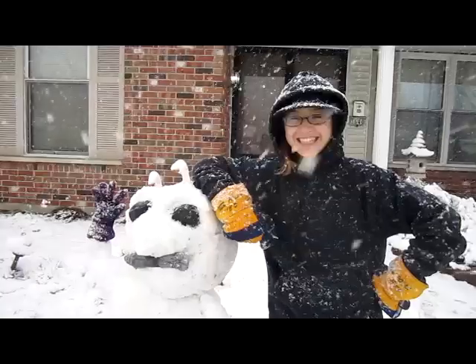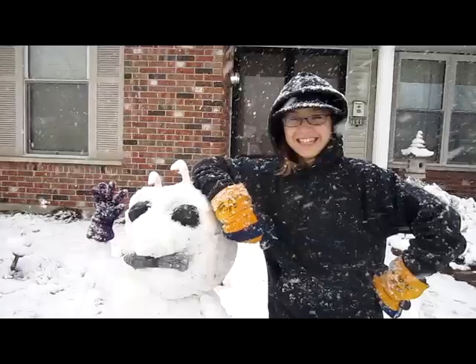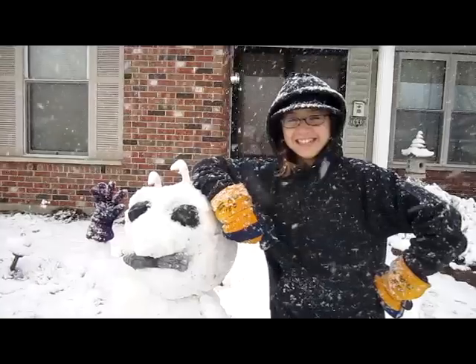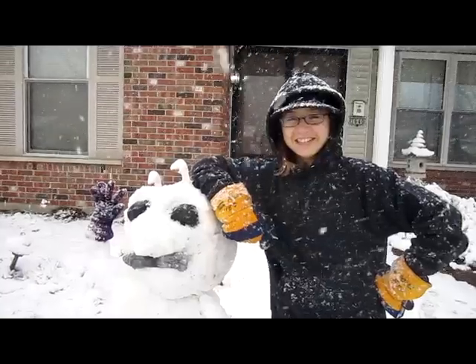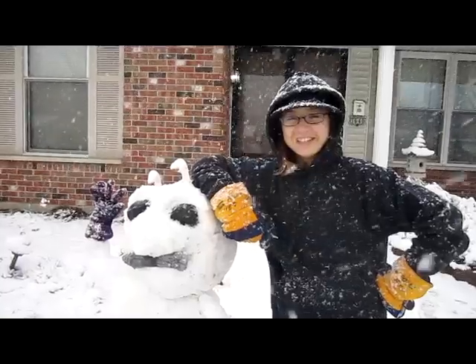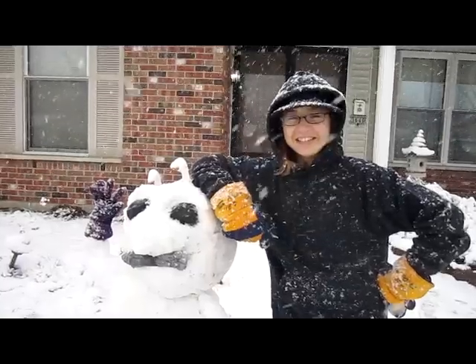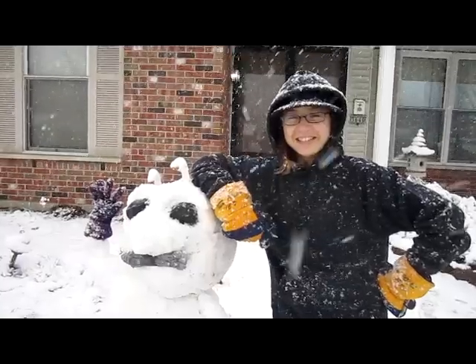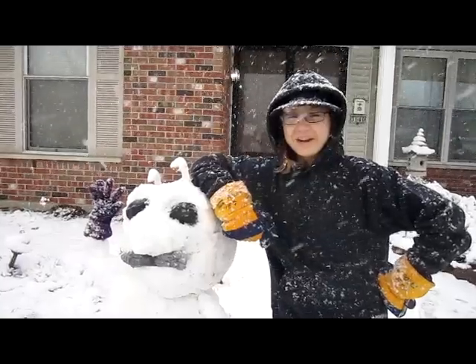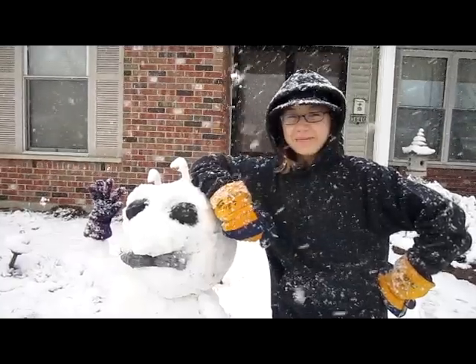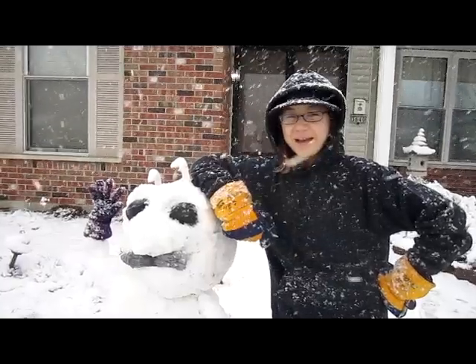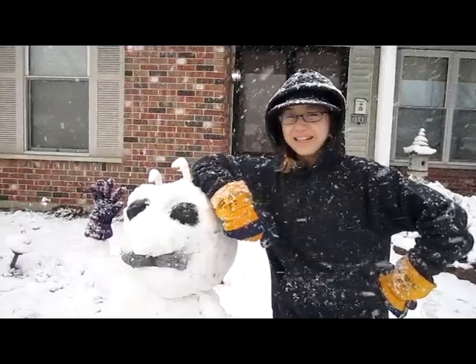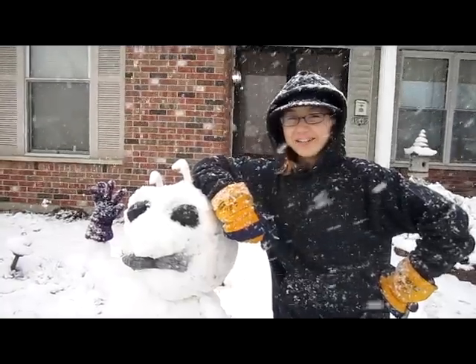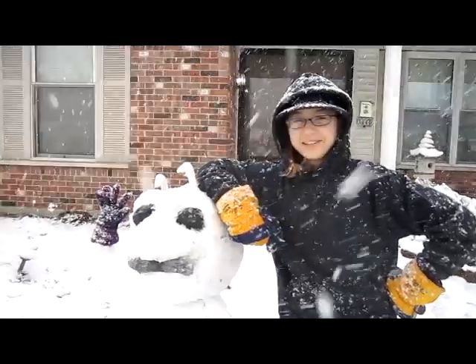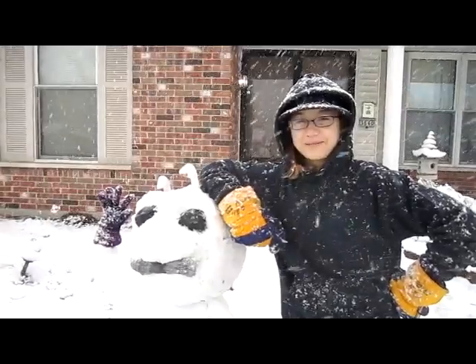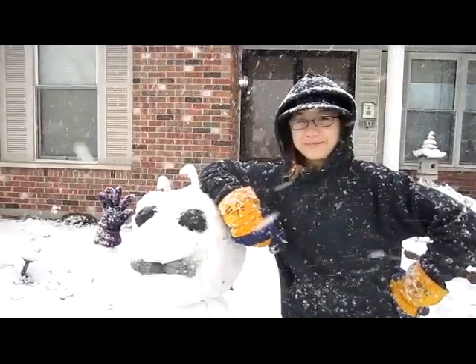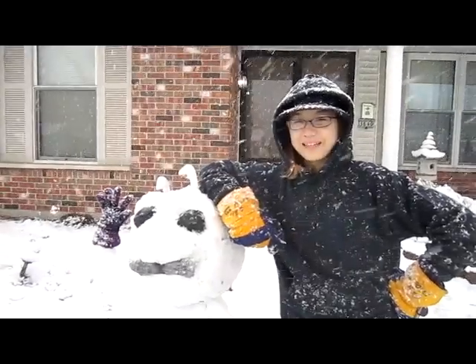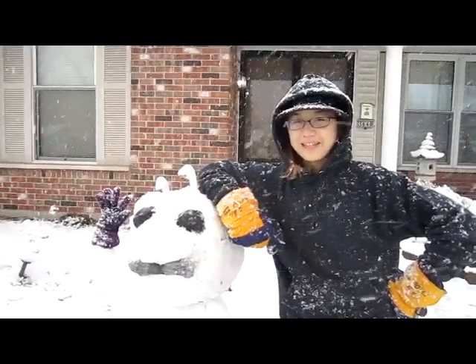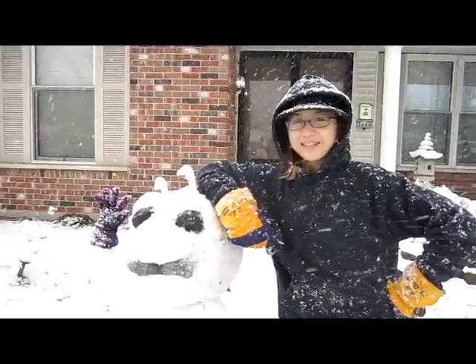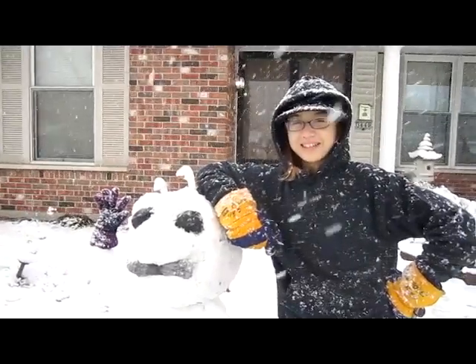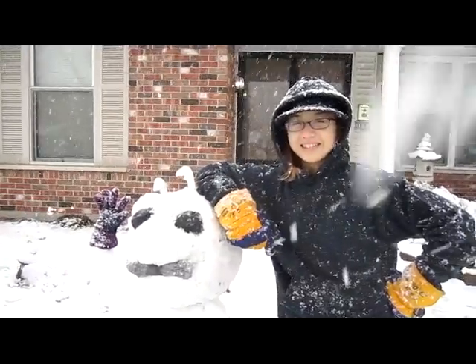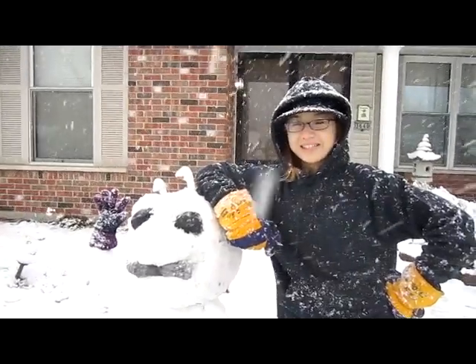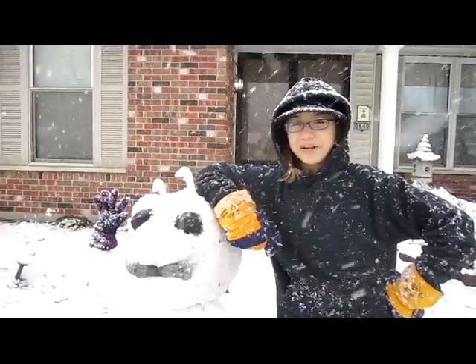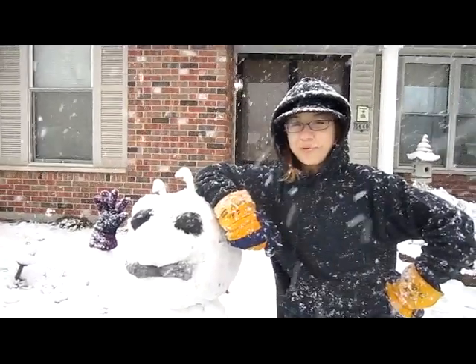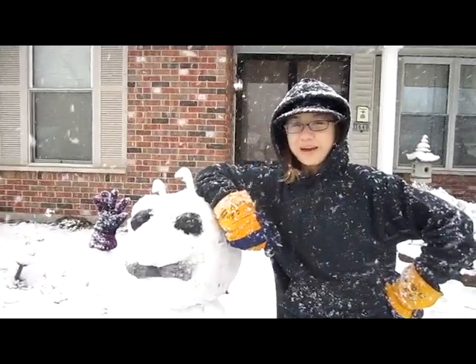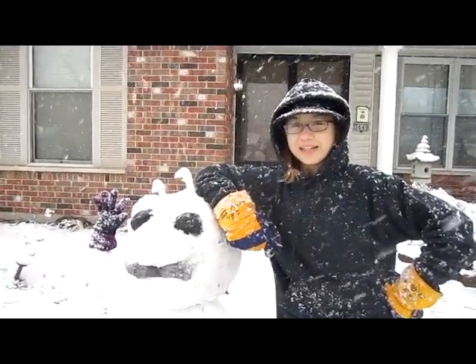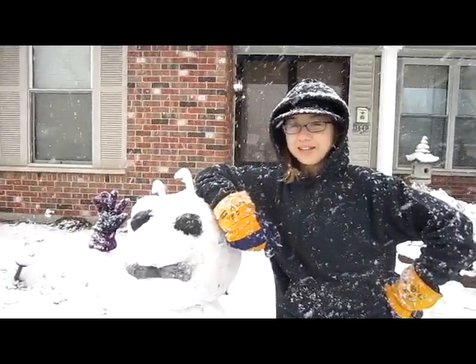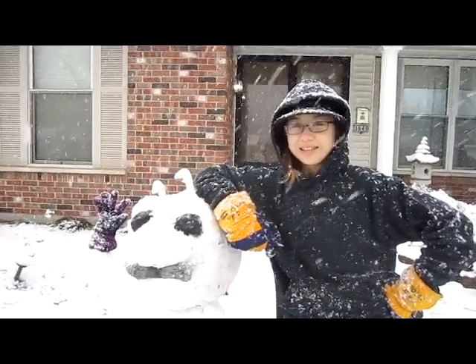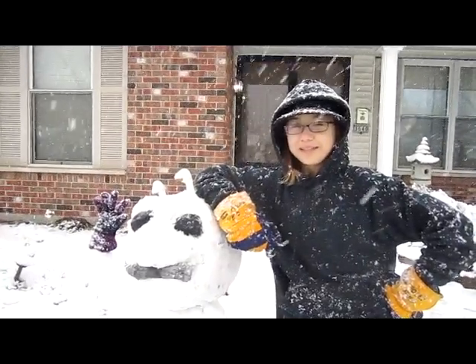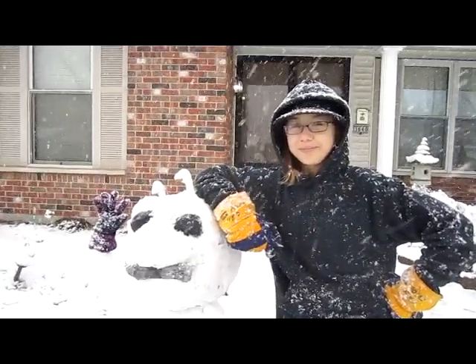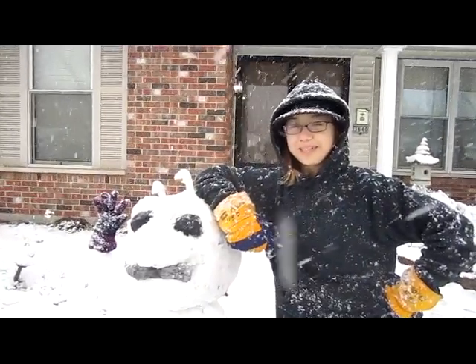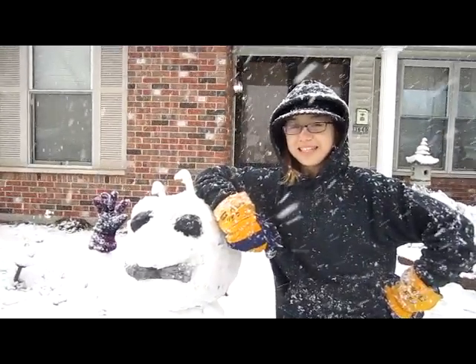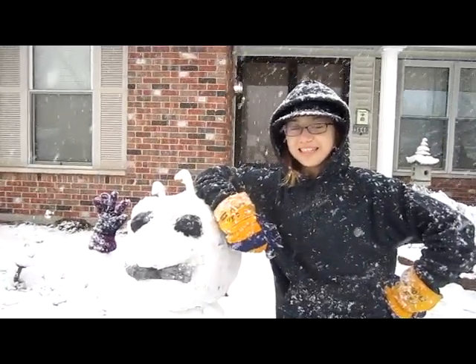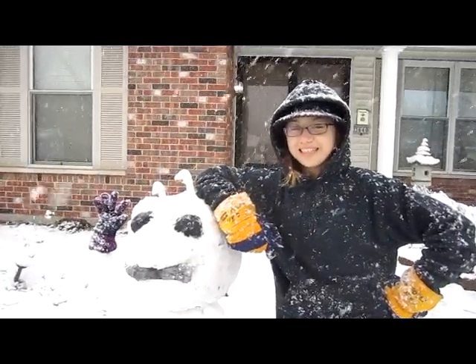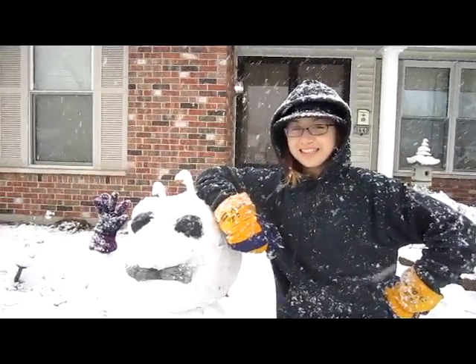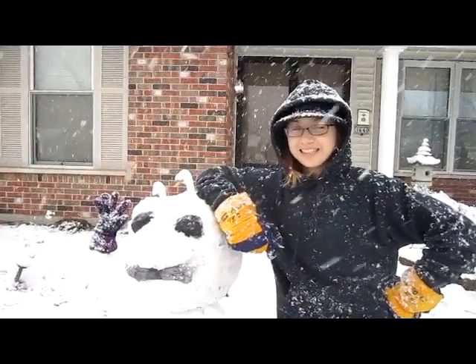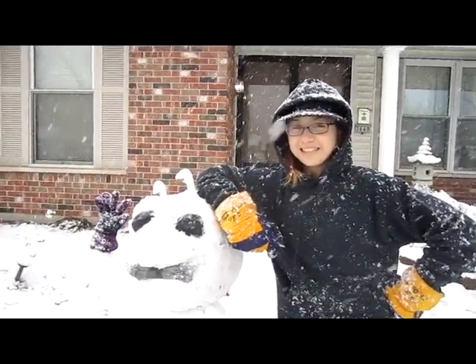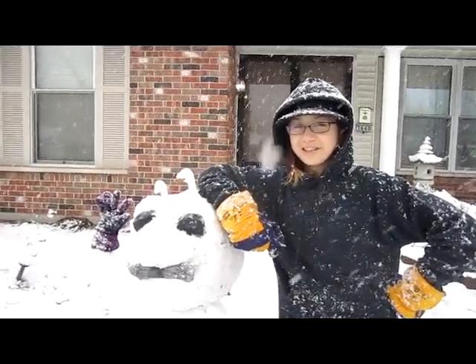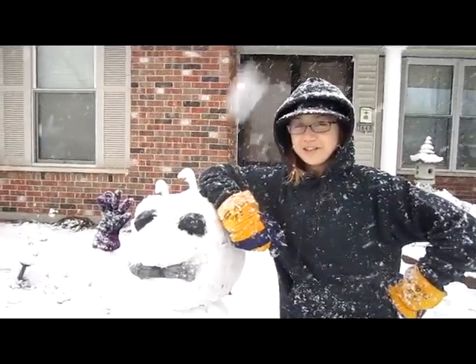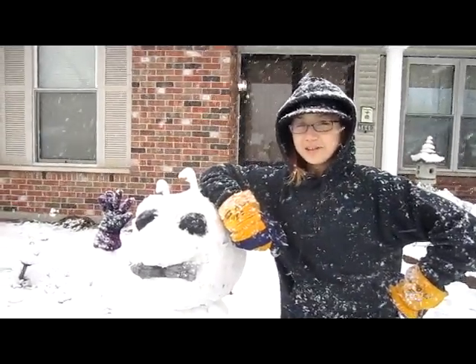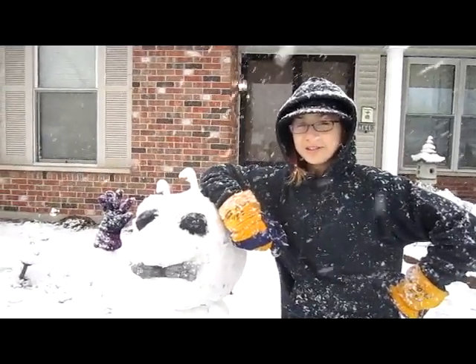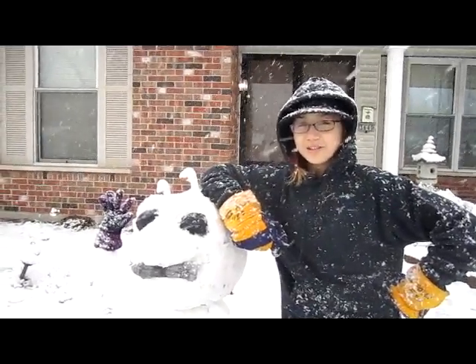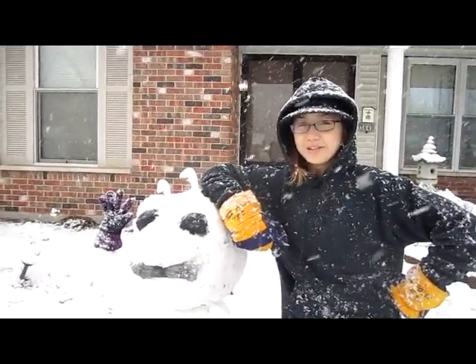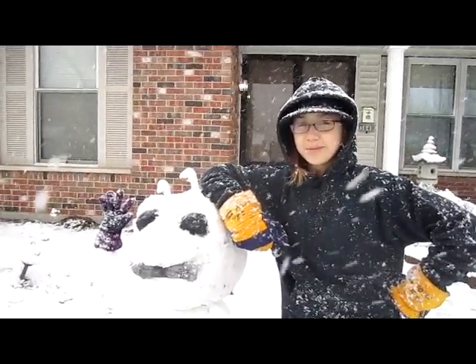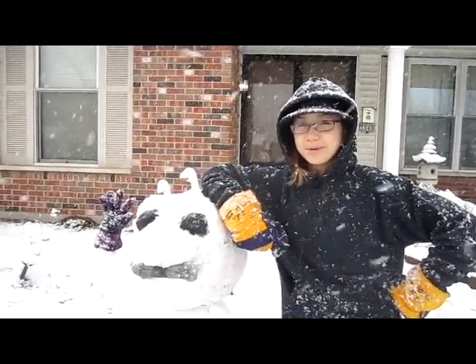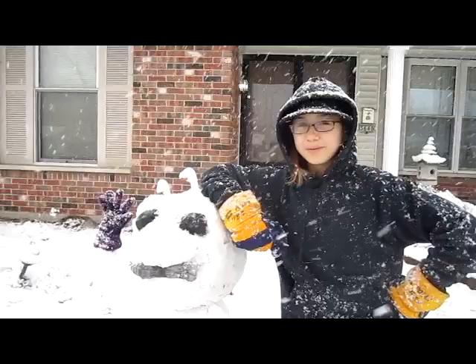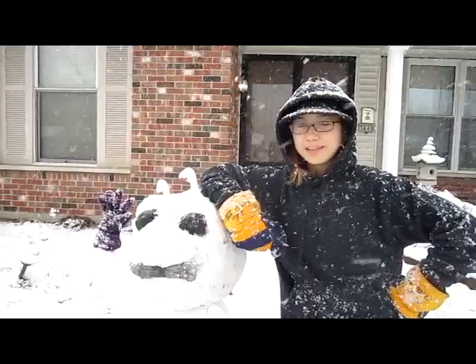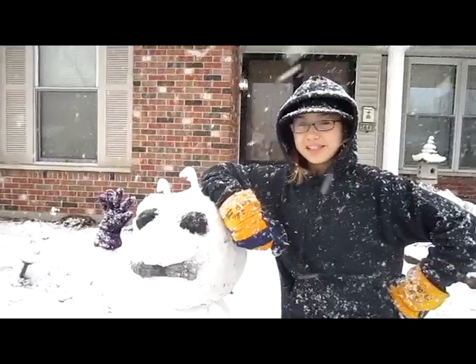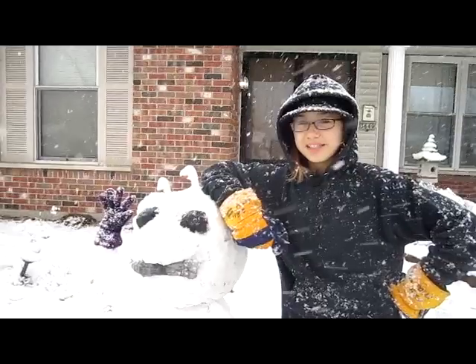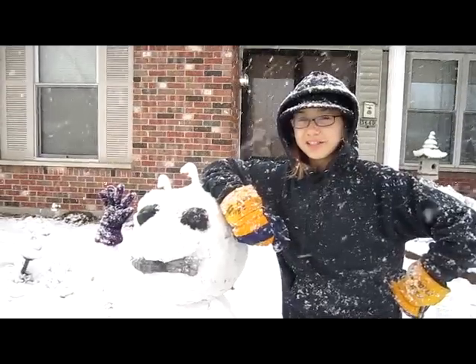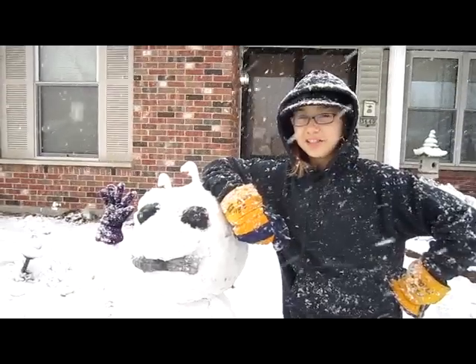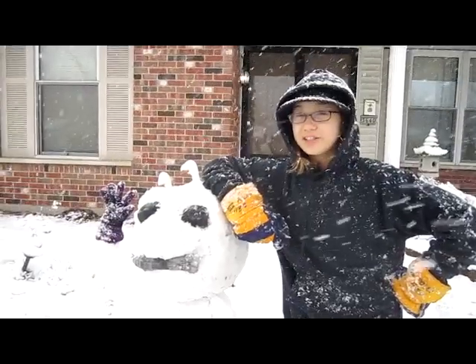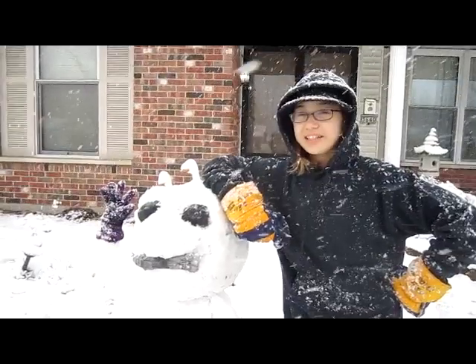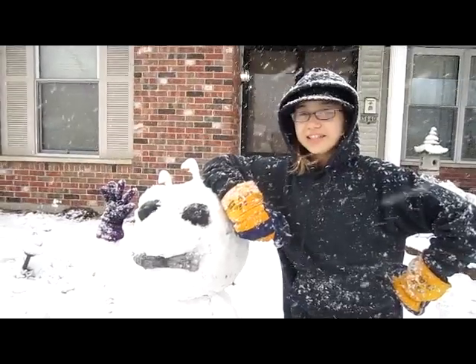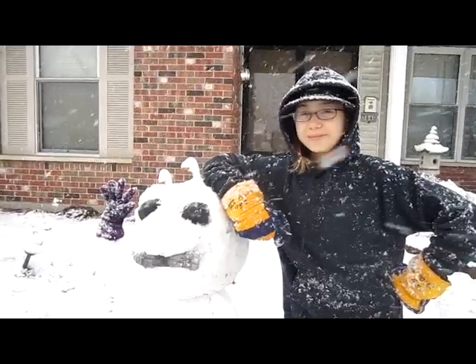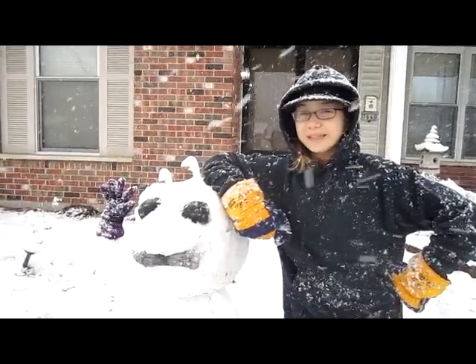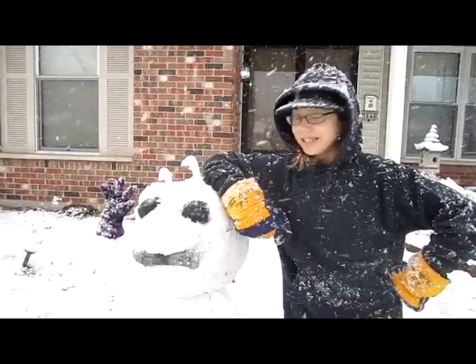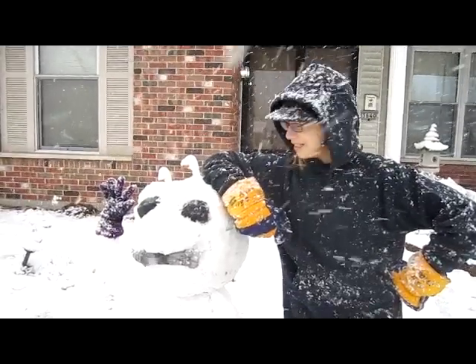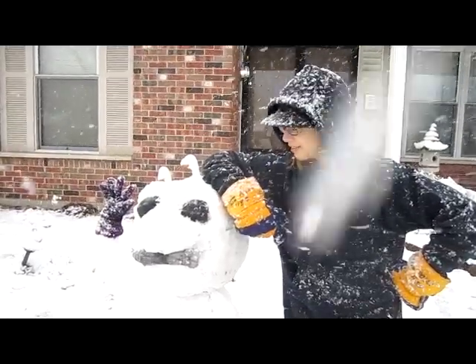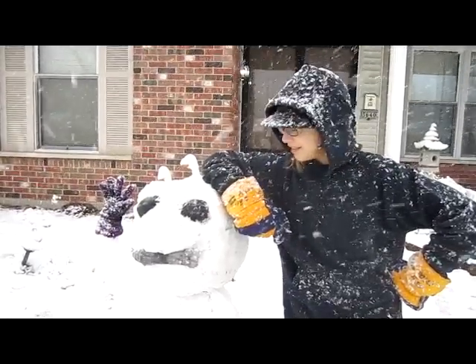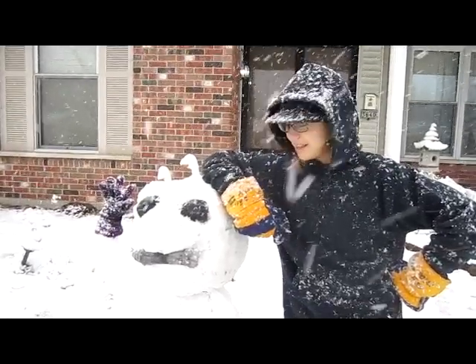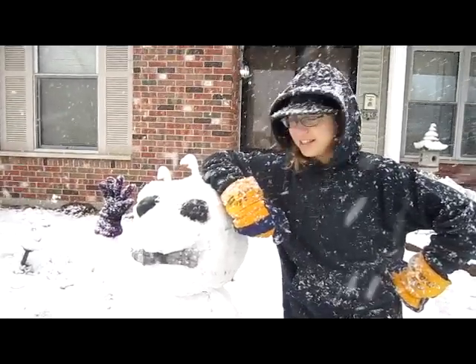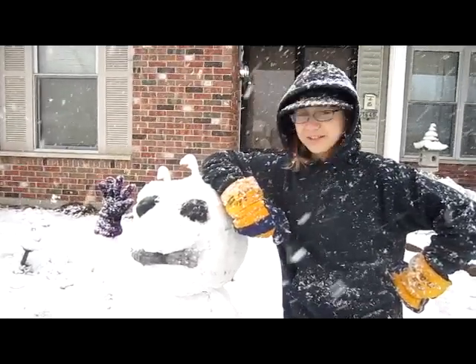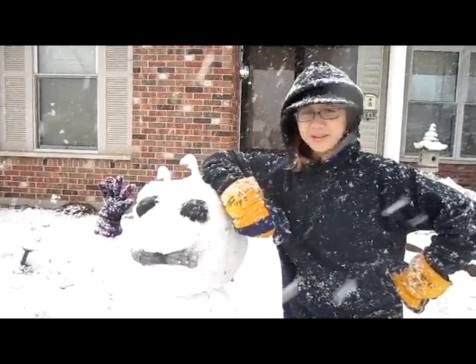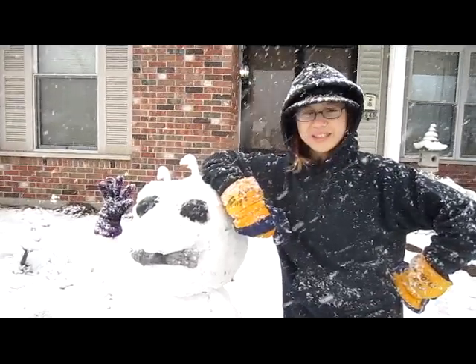Look at the snowman! Now look at me! Now look at the snowman! Now look at me! Don't you wish your snowman was as good-looking as me? And this one.